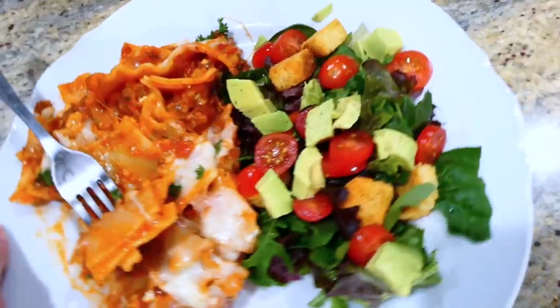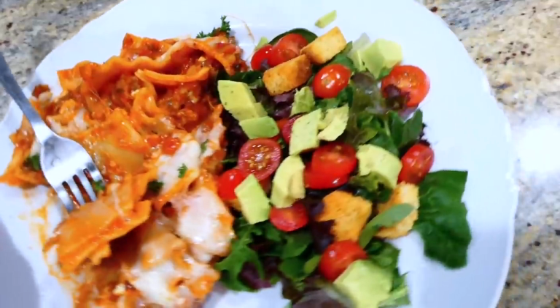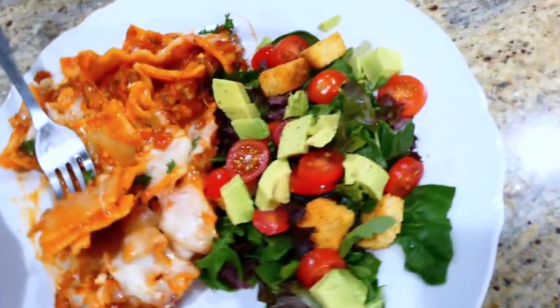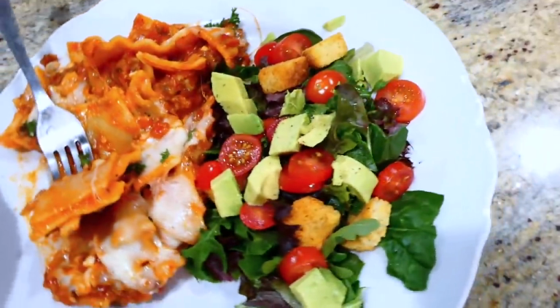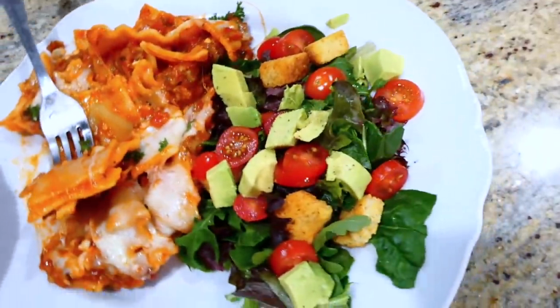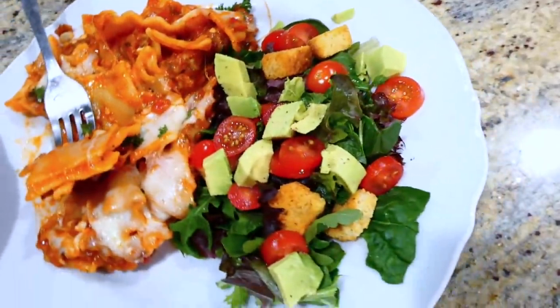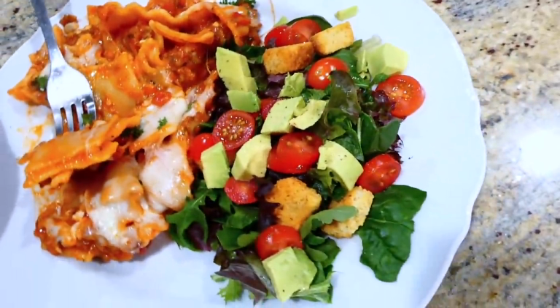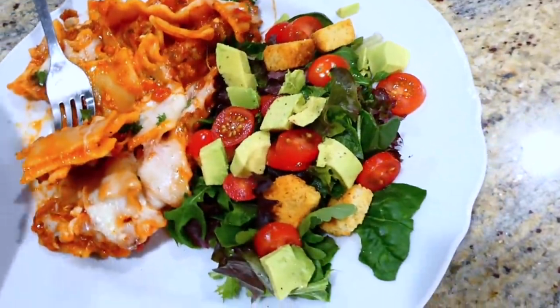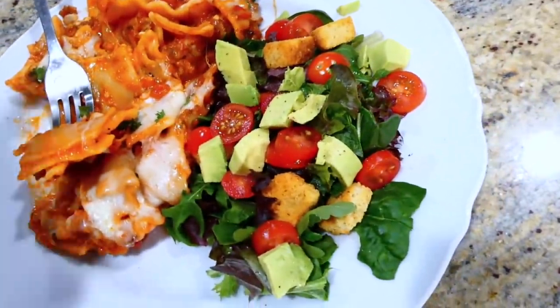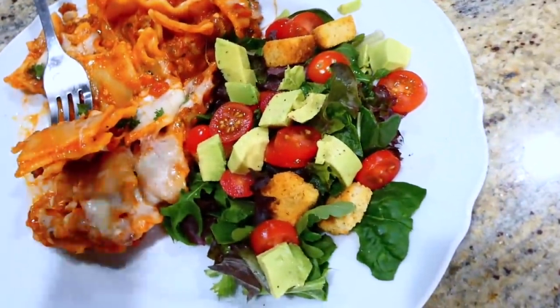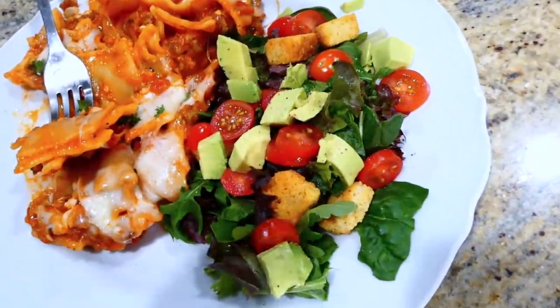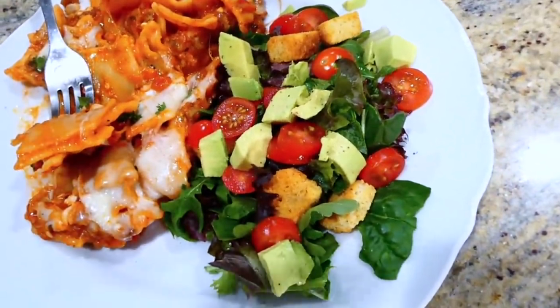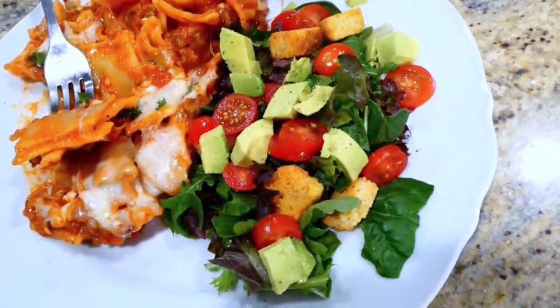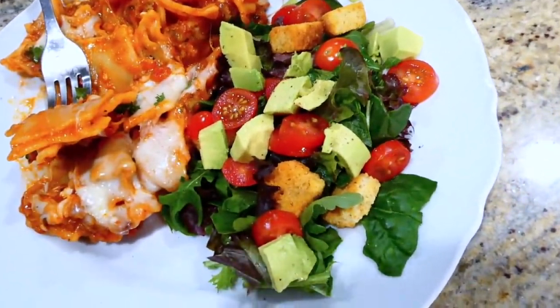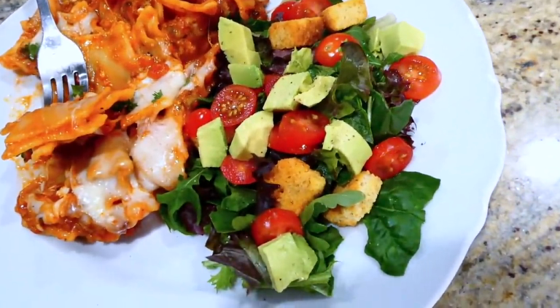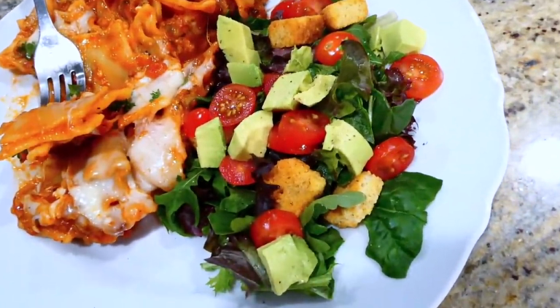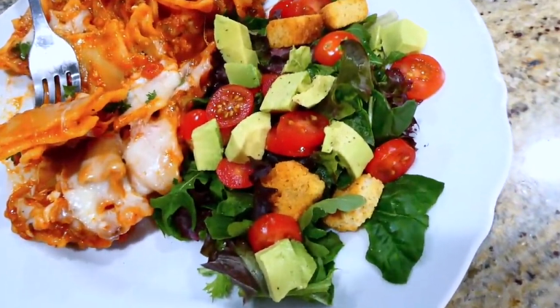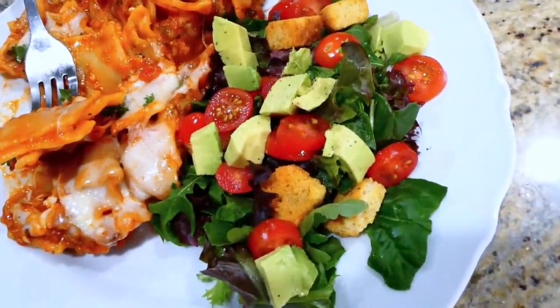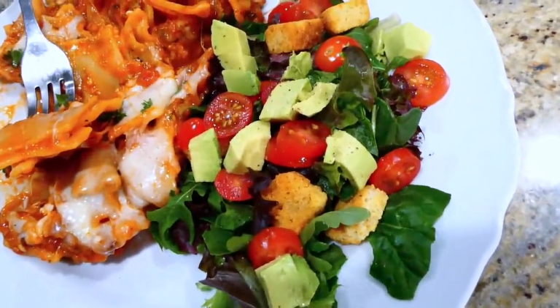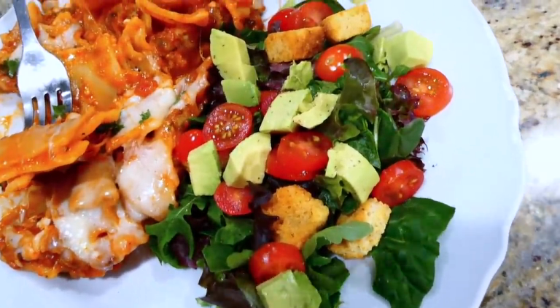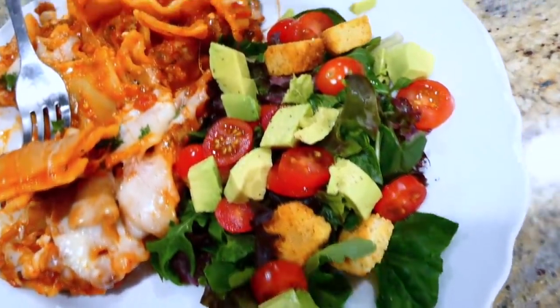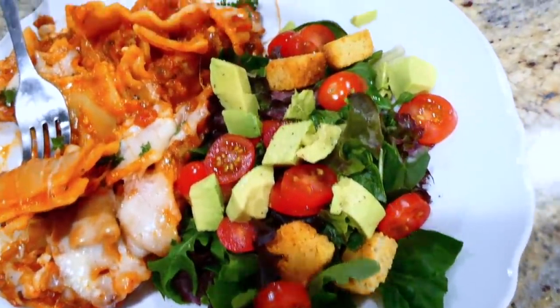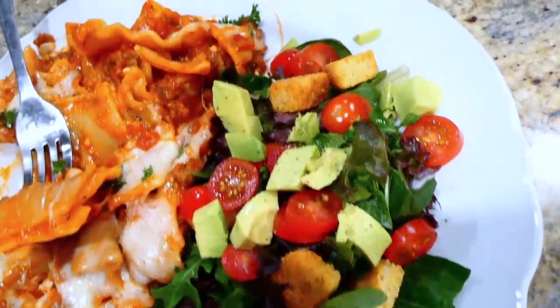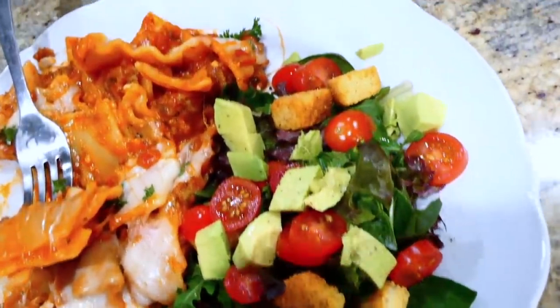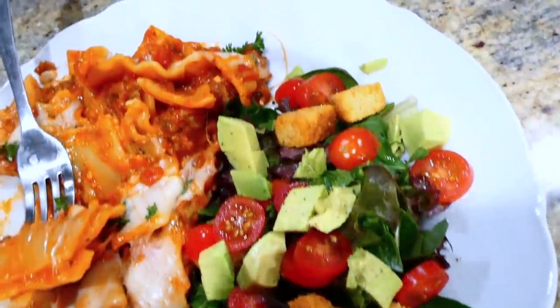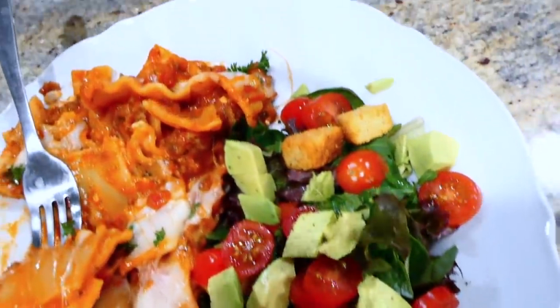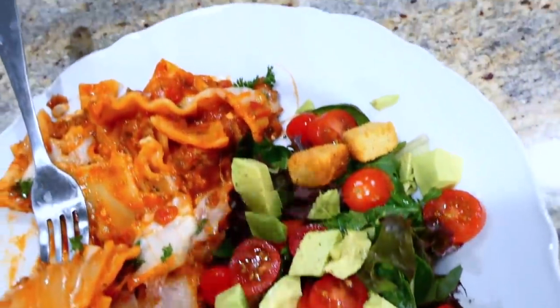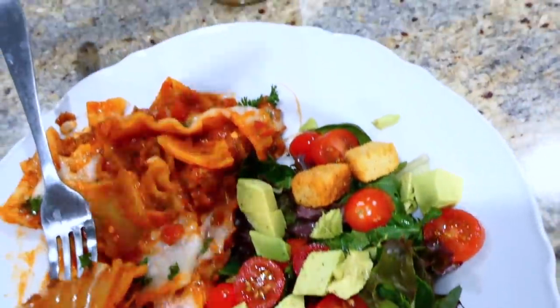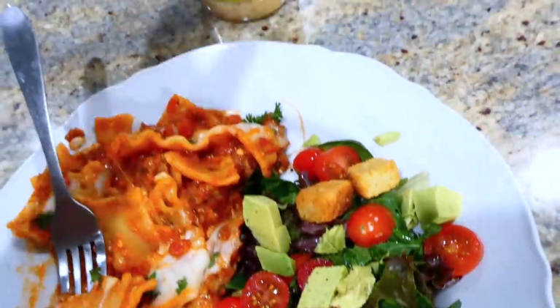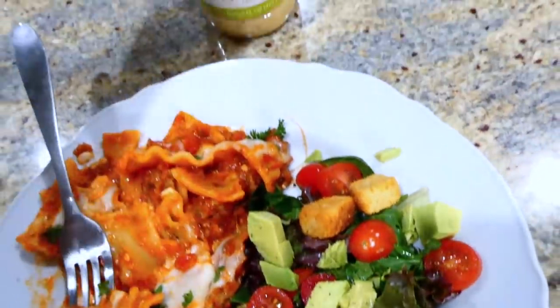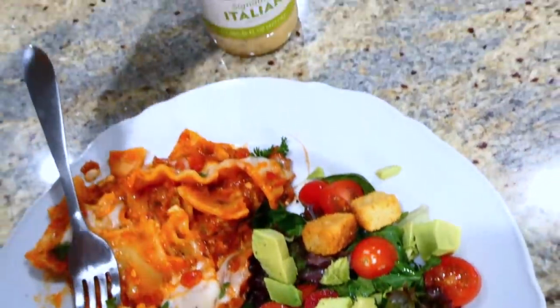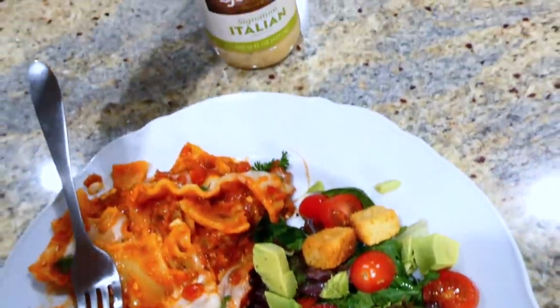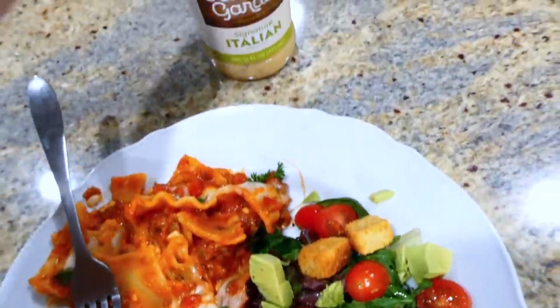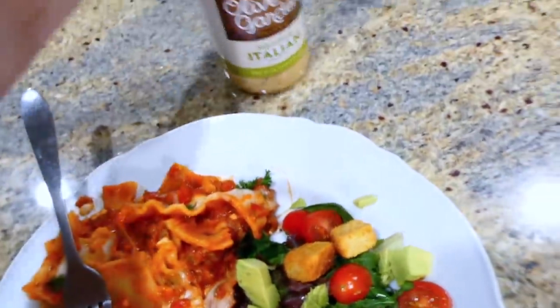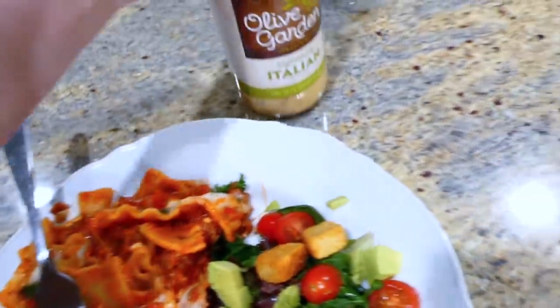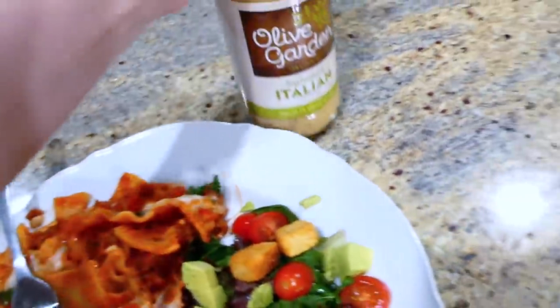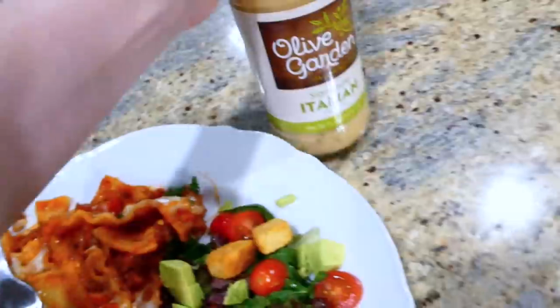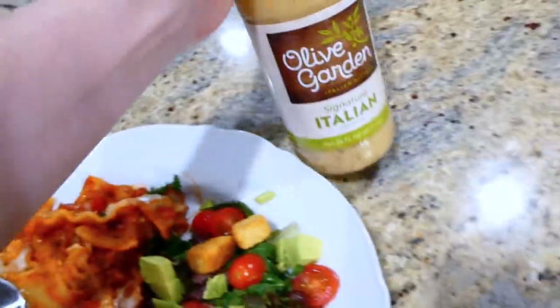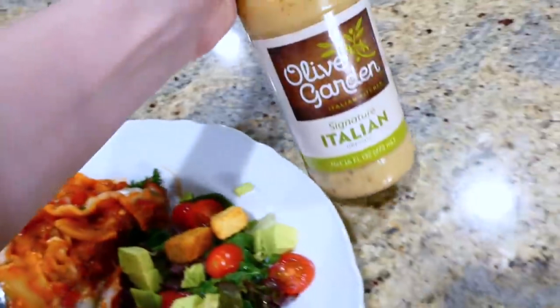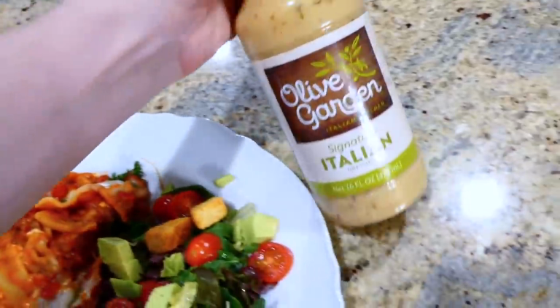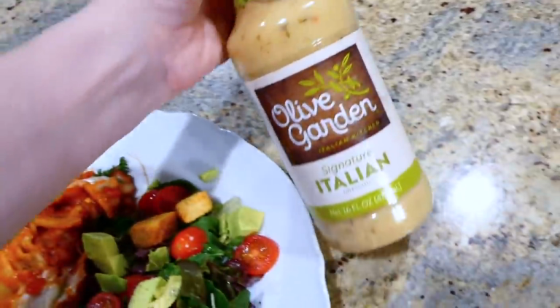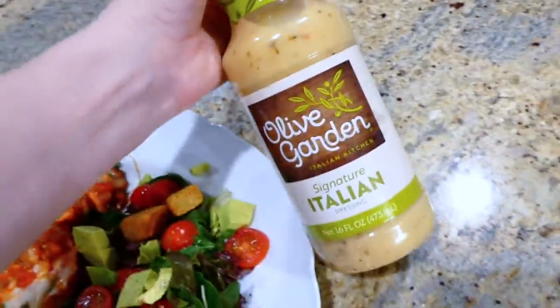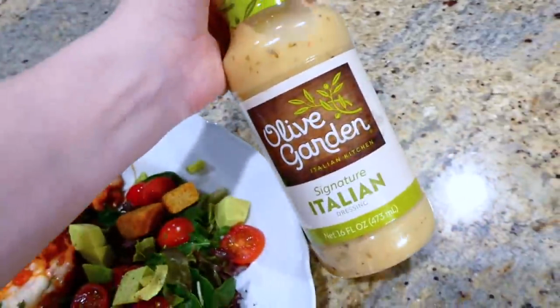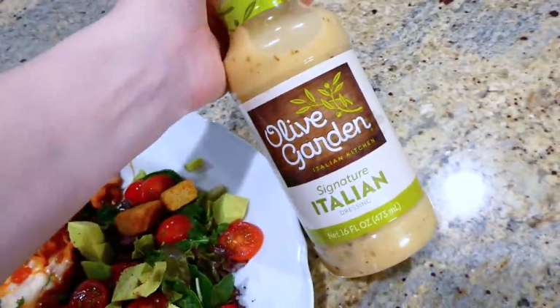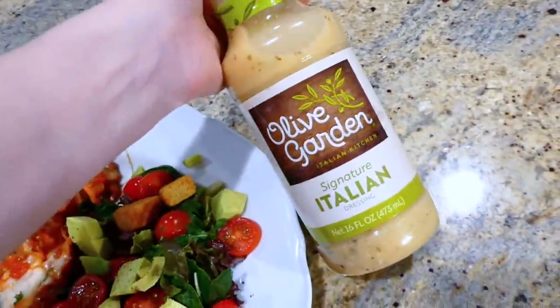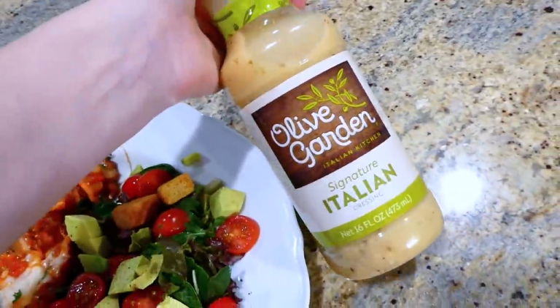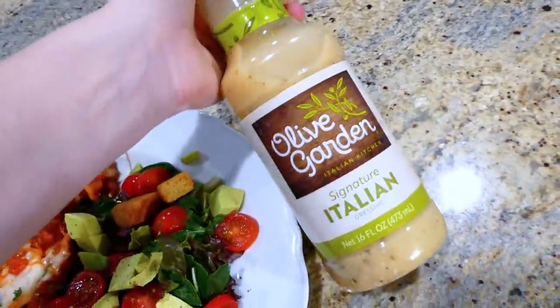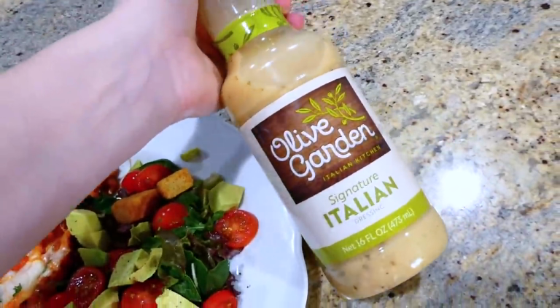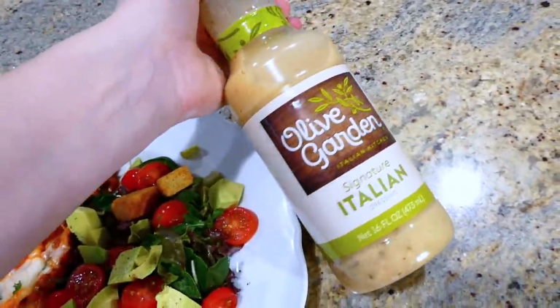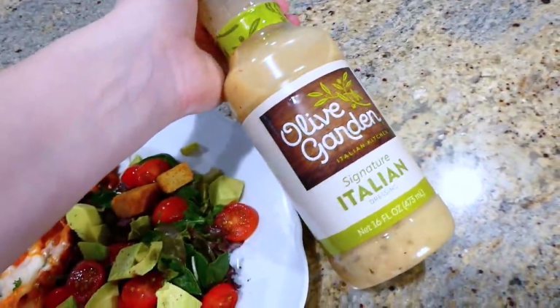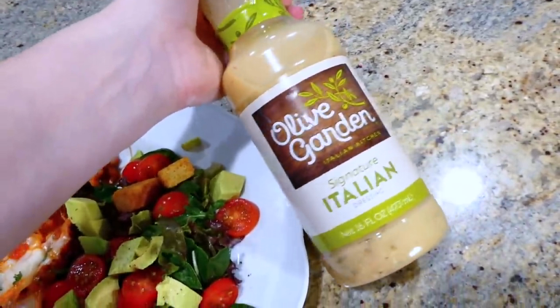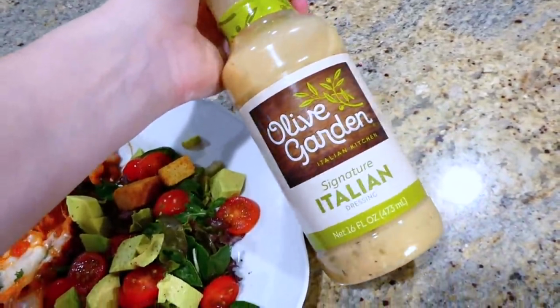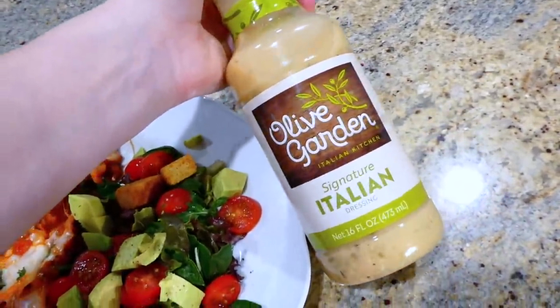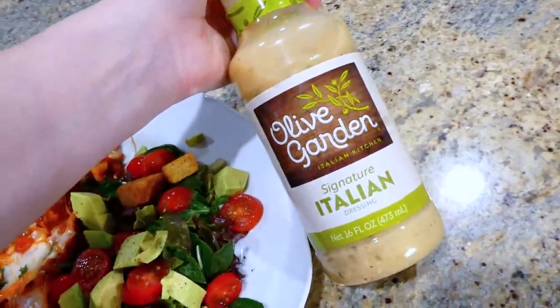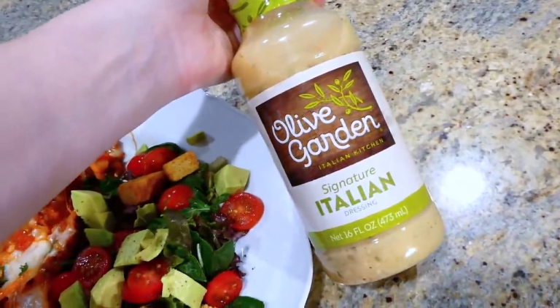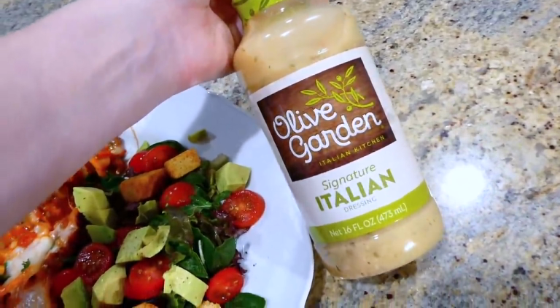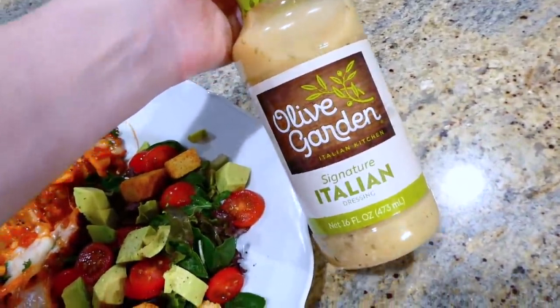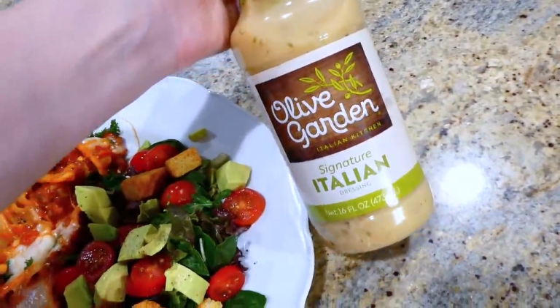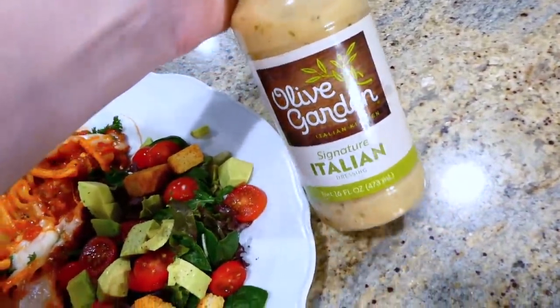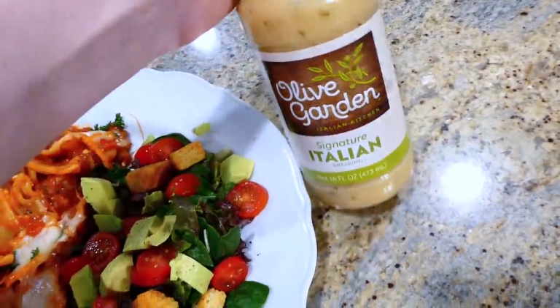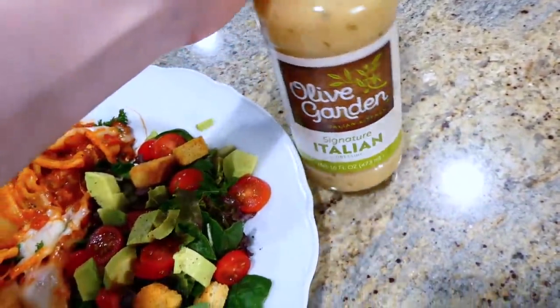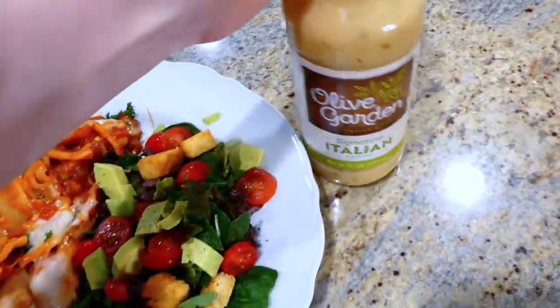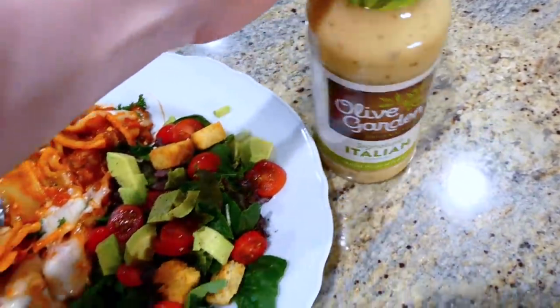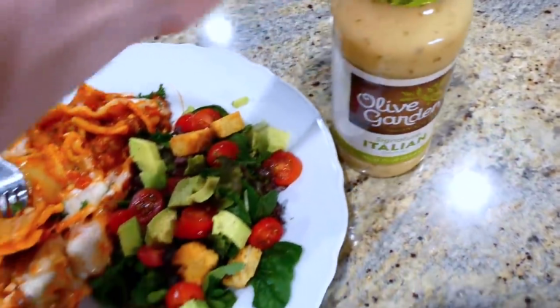I served it alongside a side salad with croutons, avocado, and cherry tomatoes, and poured this dressing over the top — I've been really liking it recently.